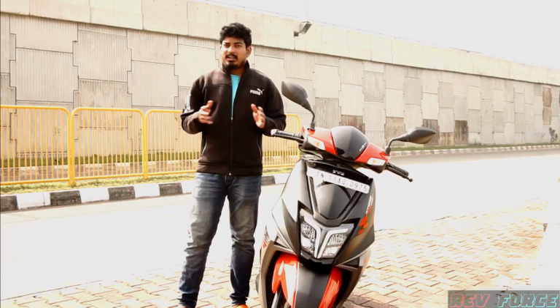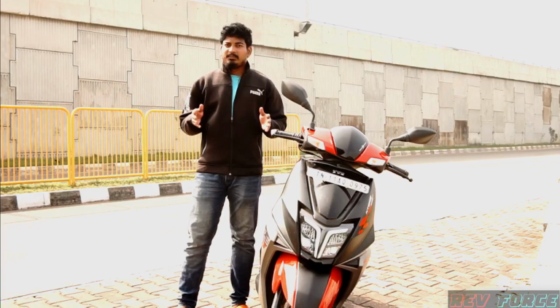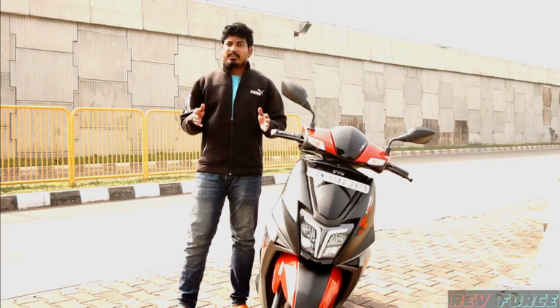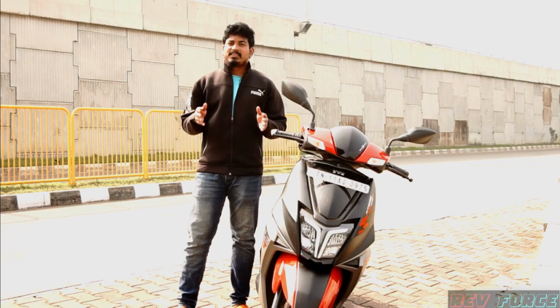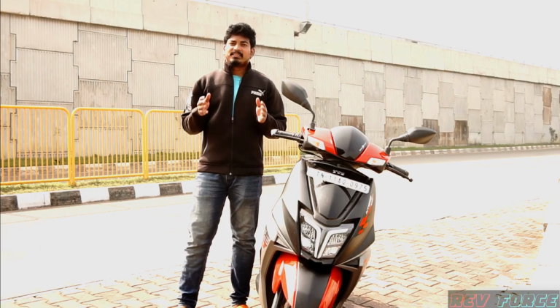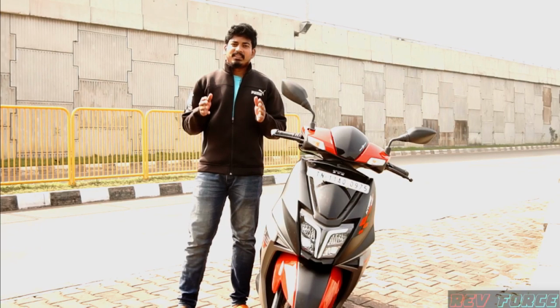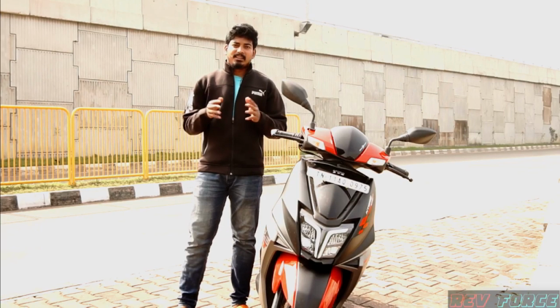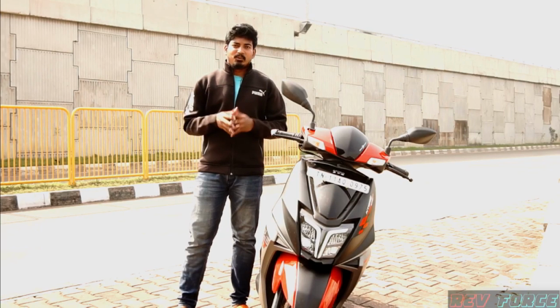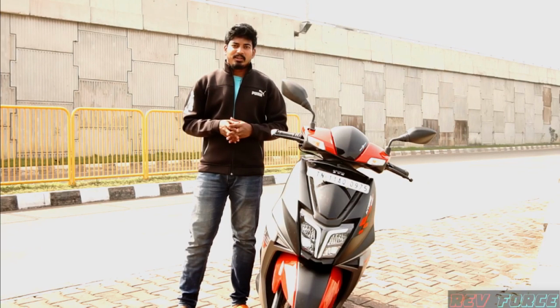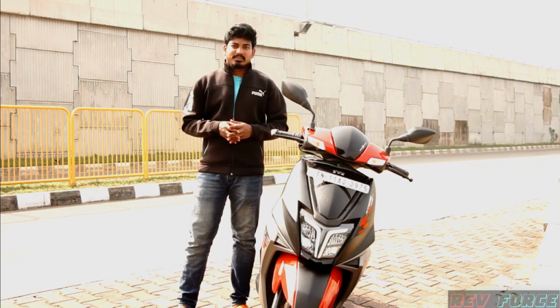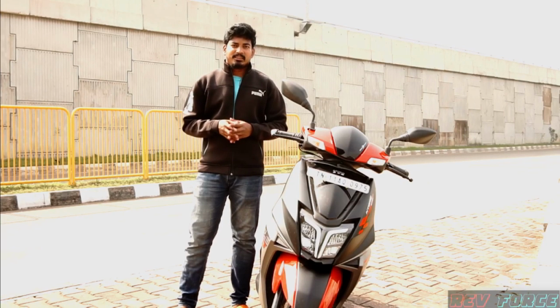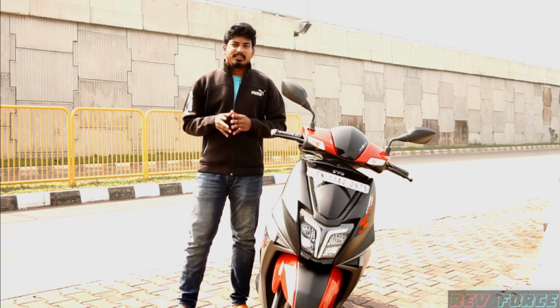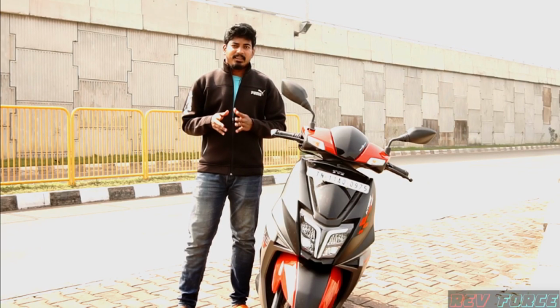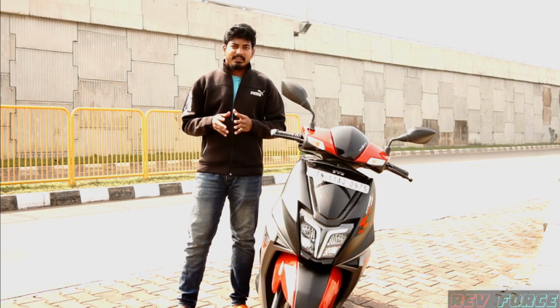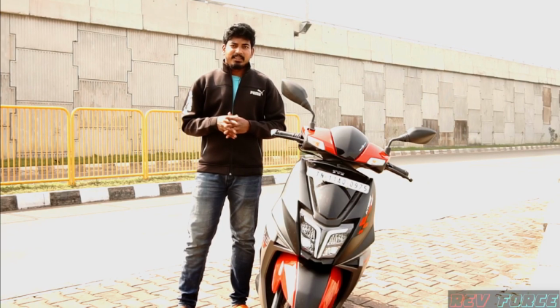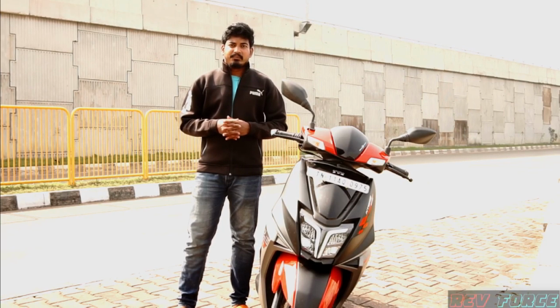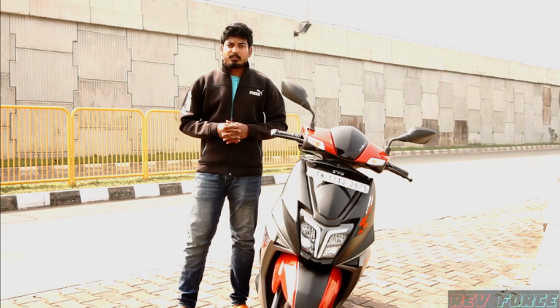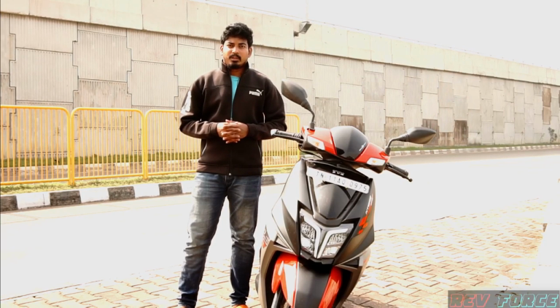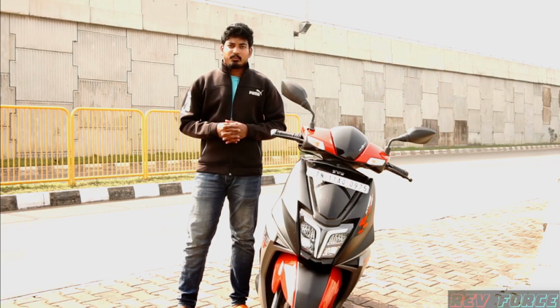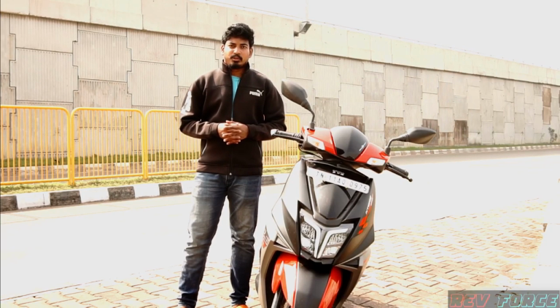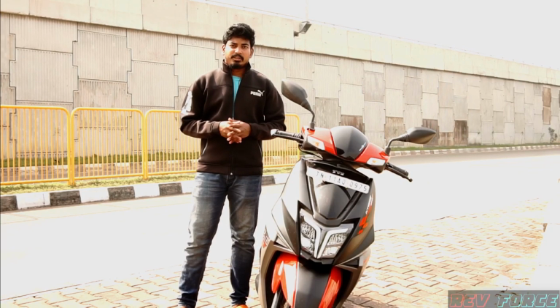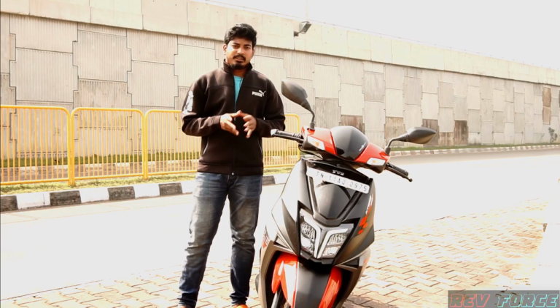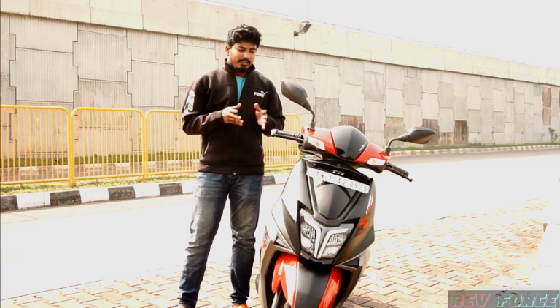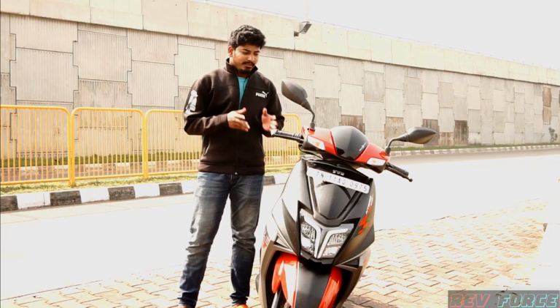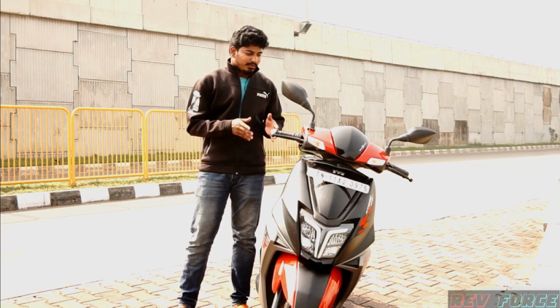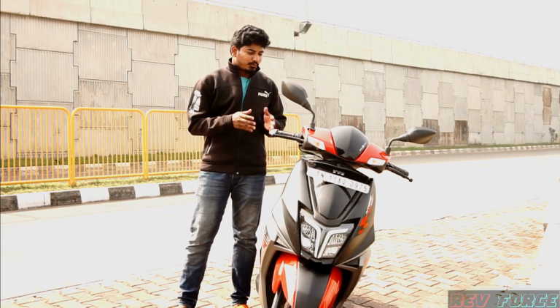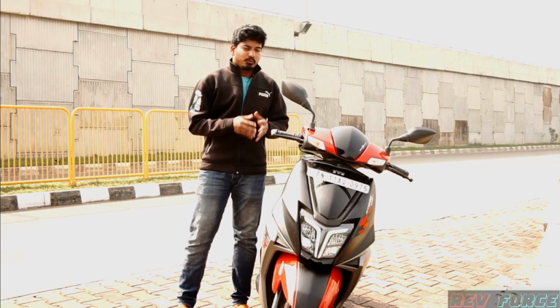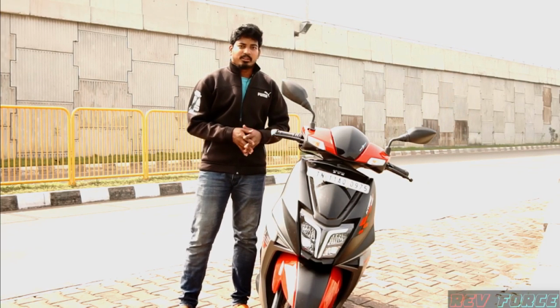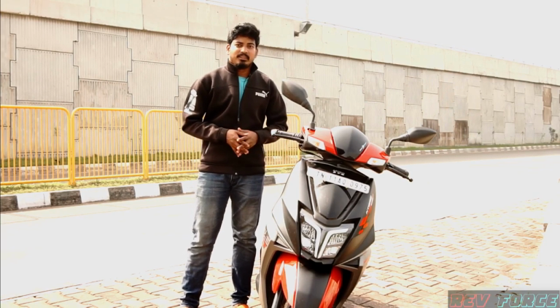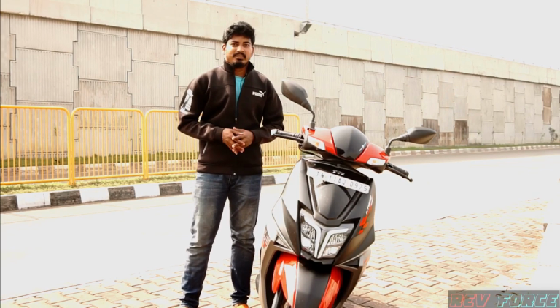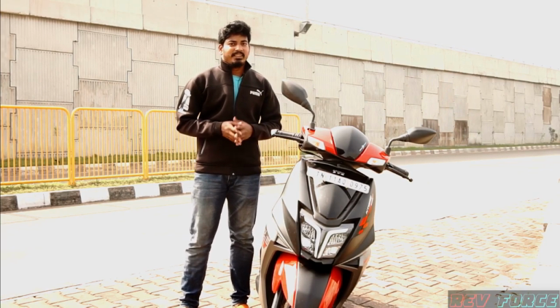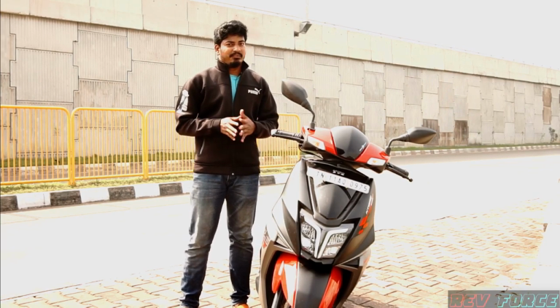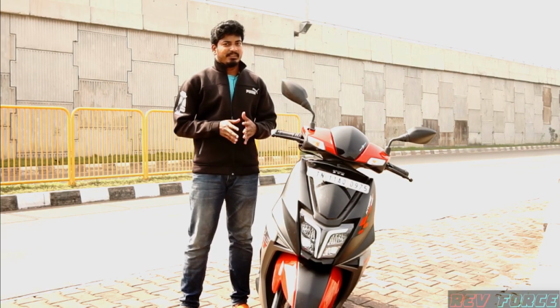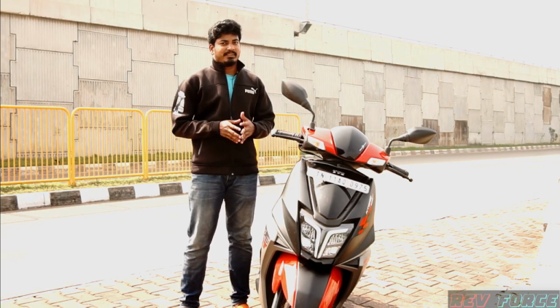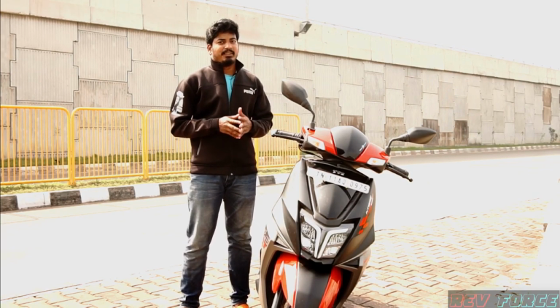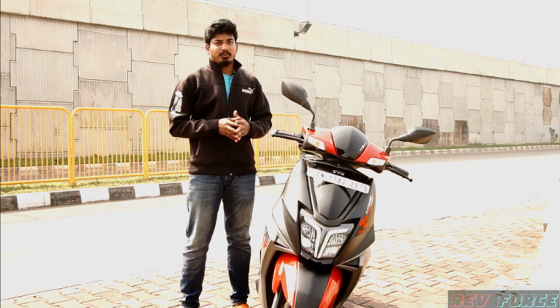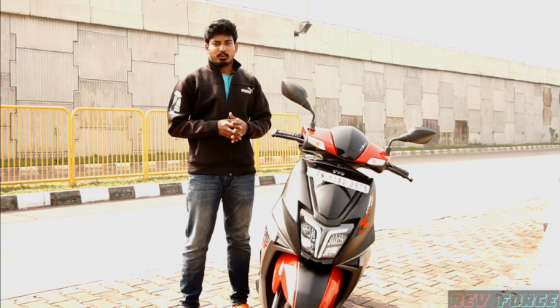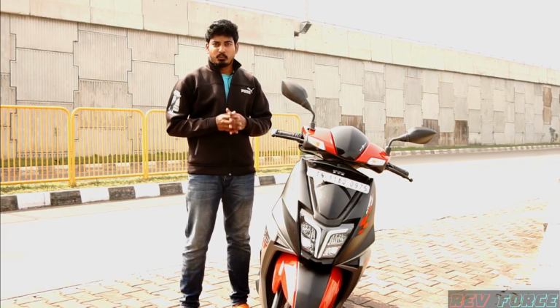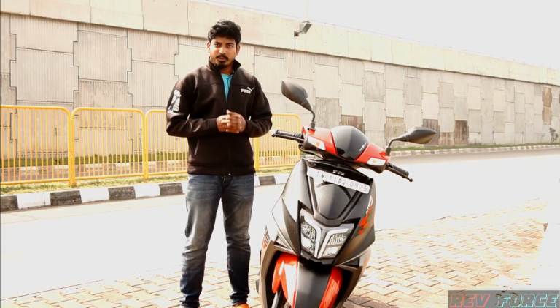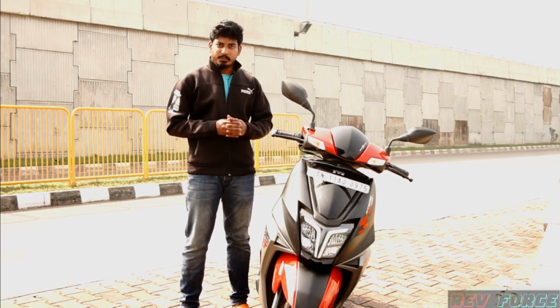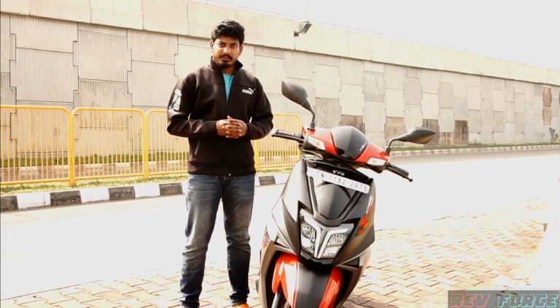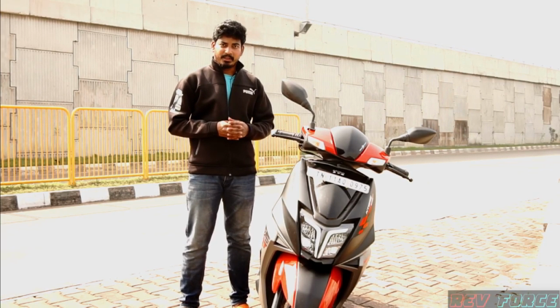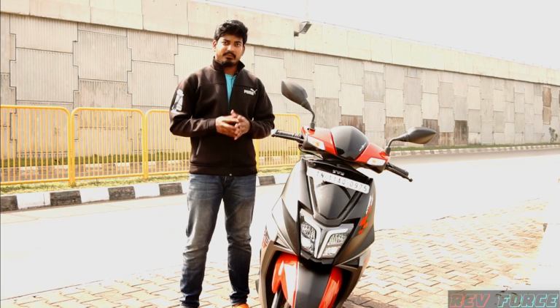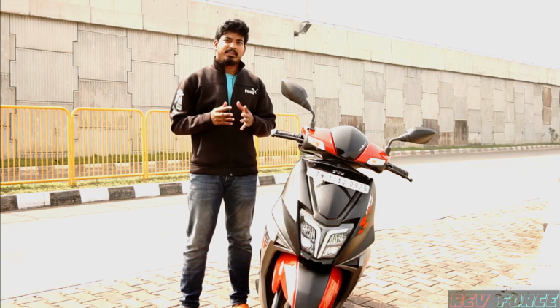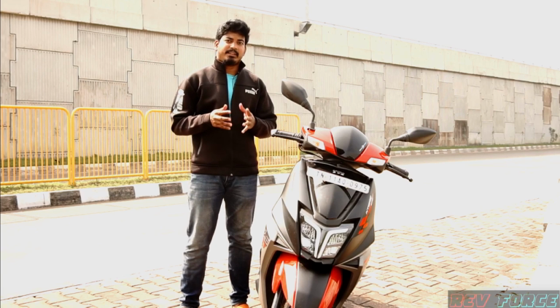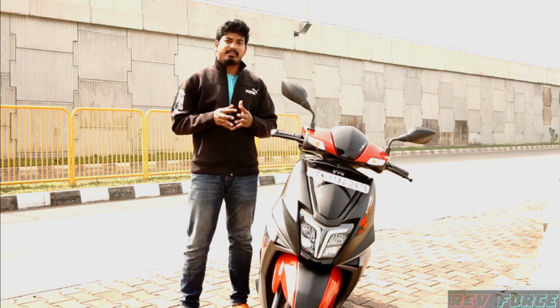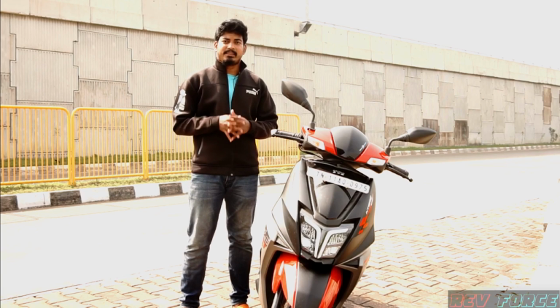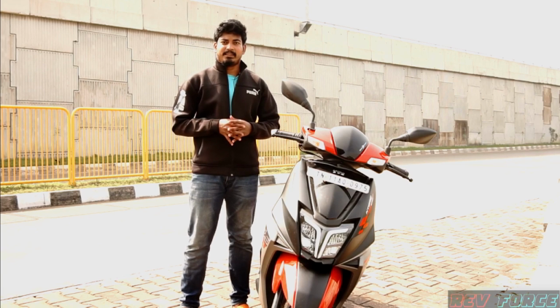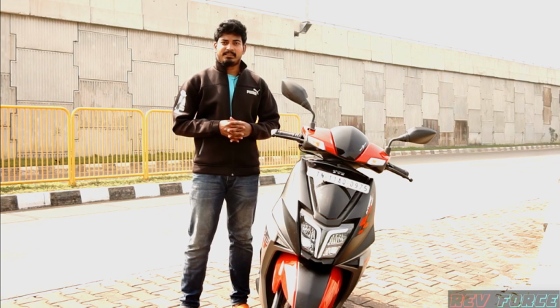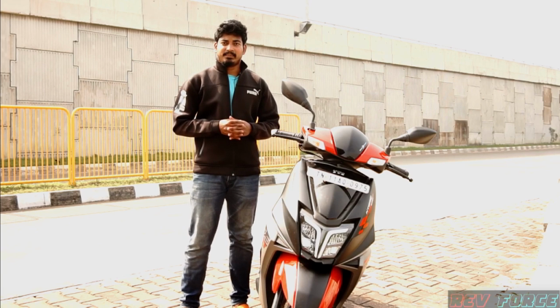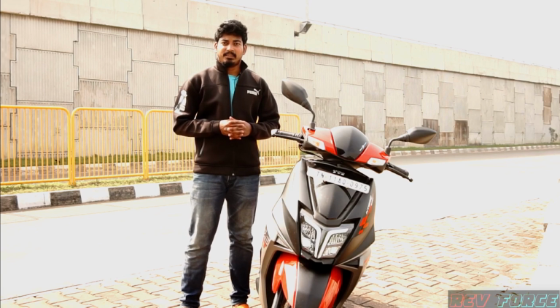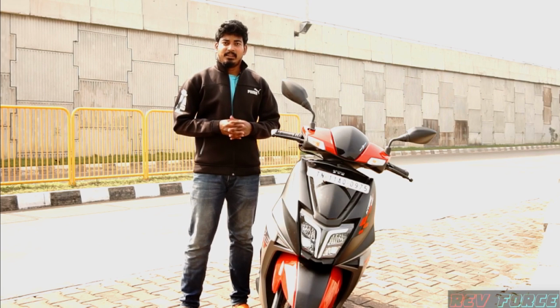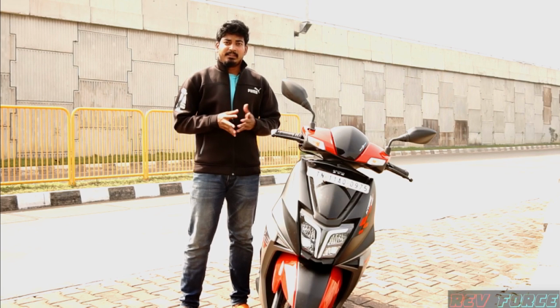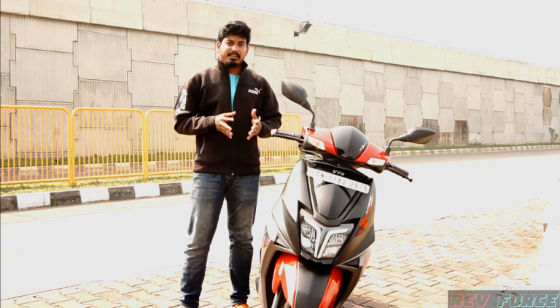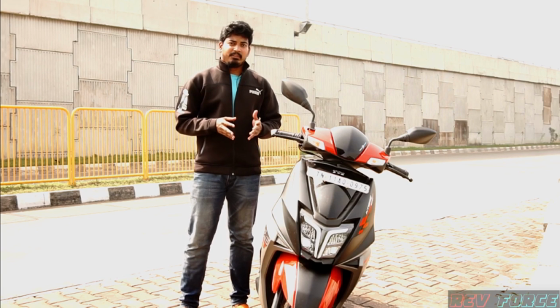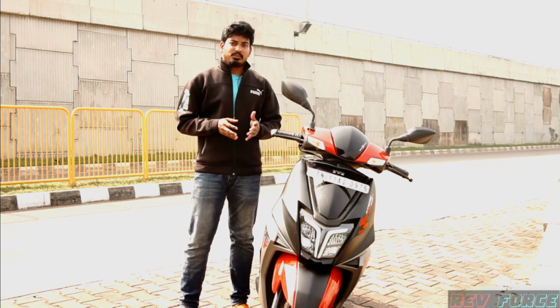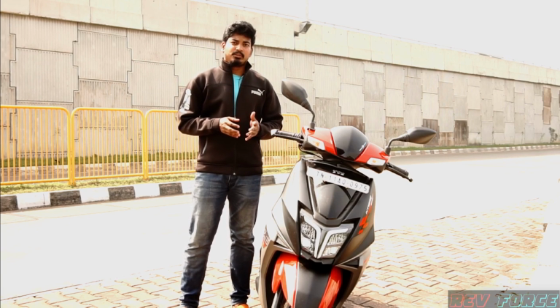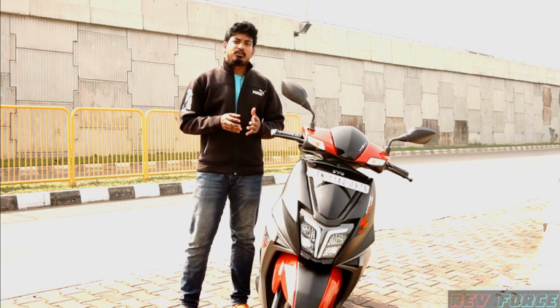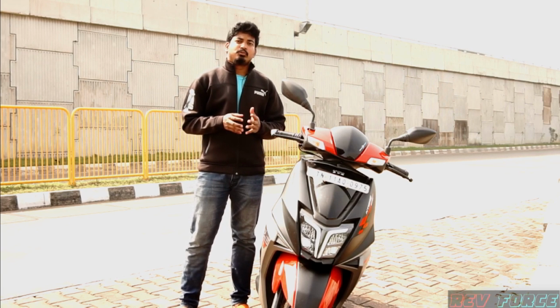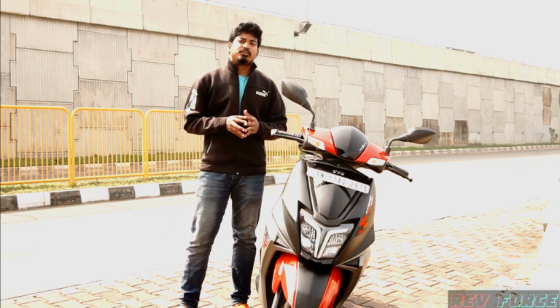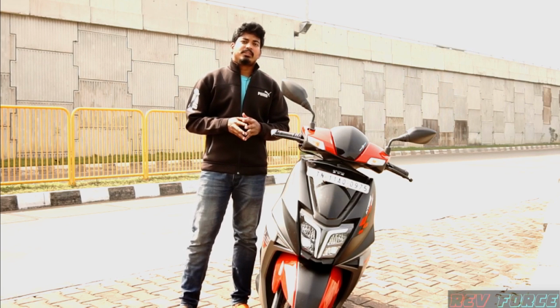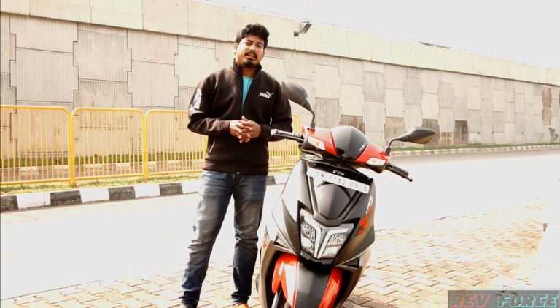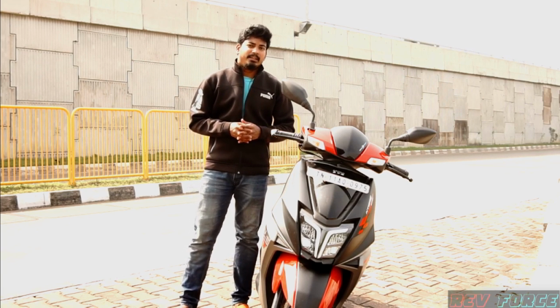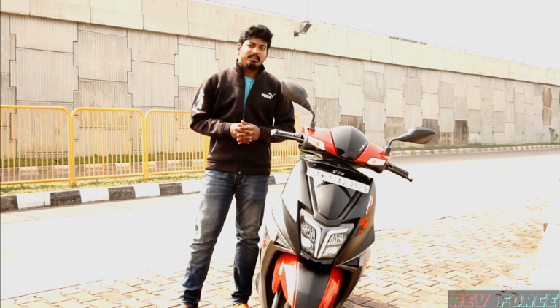Hi friends, my name is Ashik. I'm going to review this scooter — the TVS N-Torq 125 Race Edition. TVS was launched in 2018.